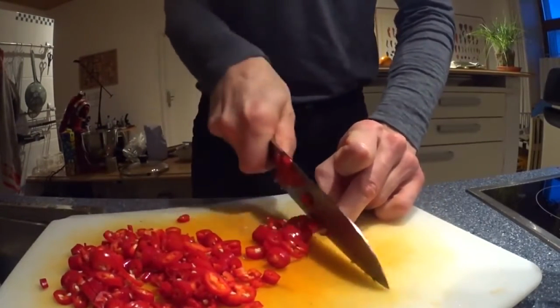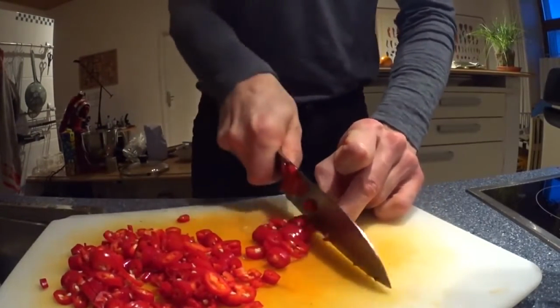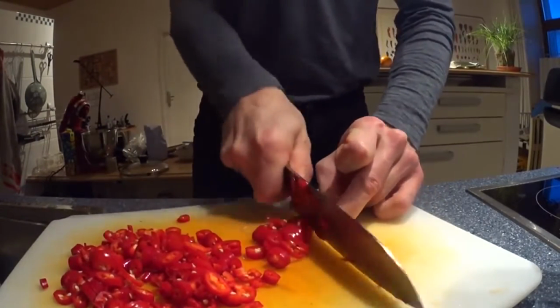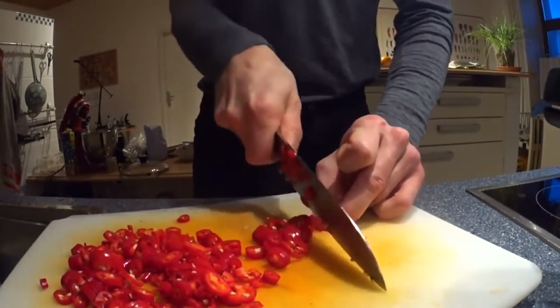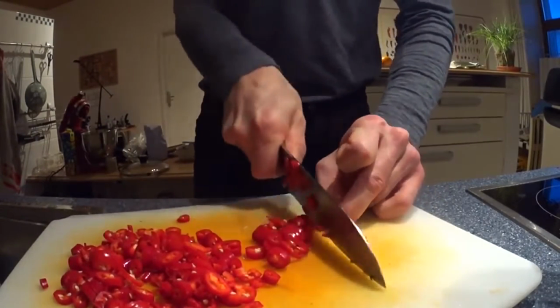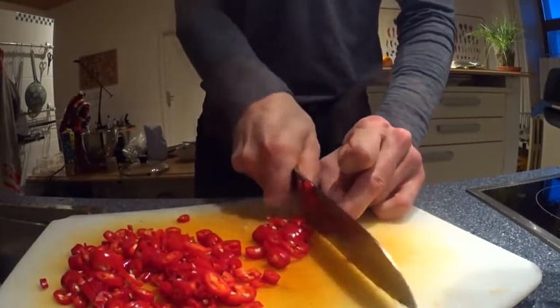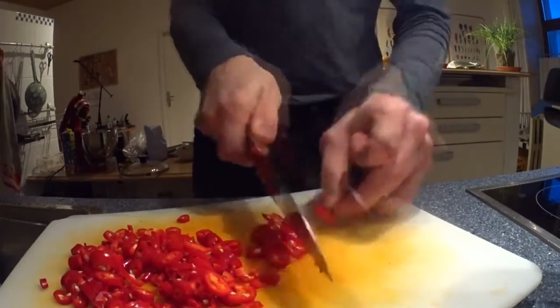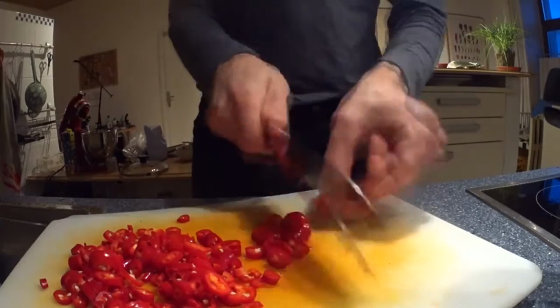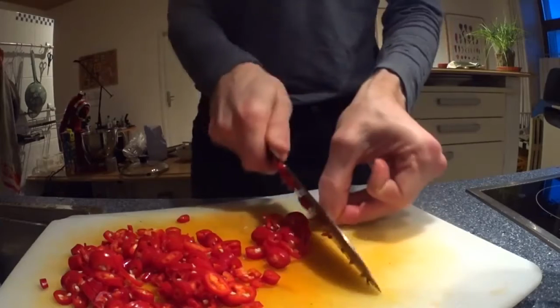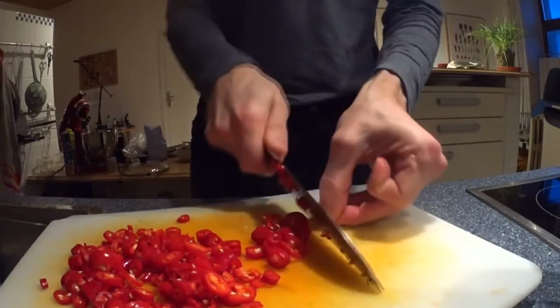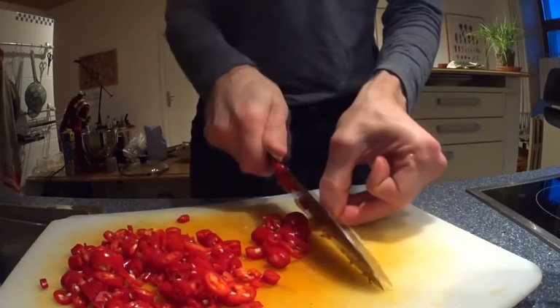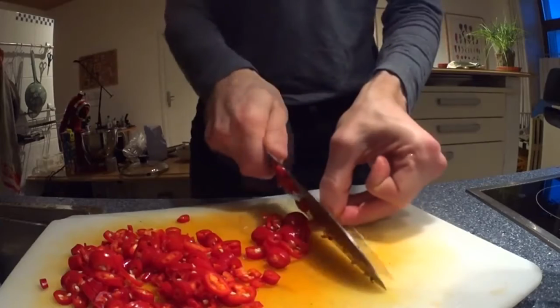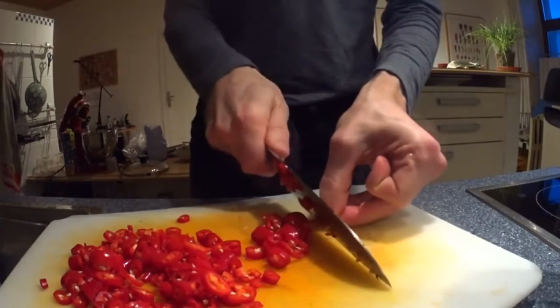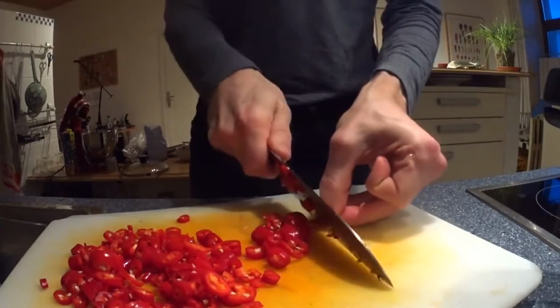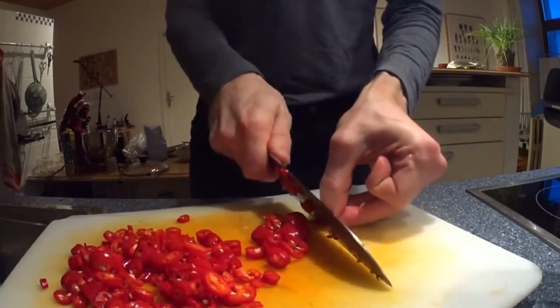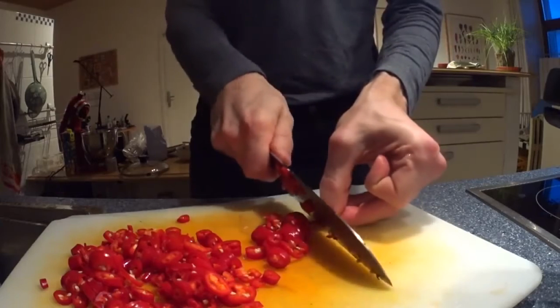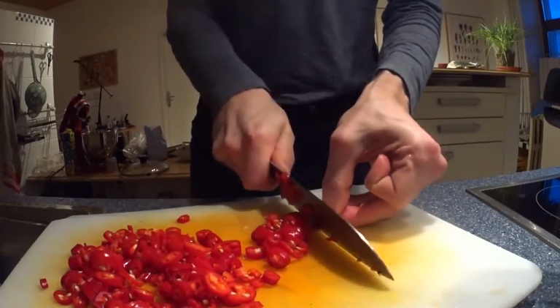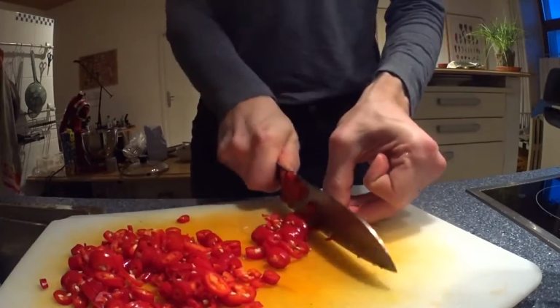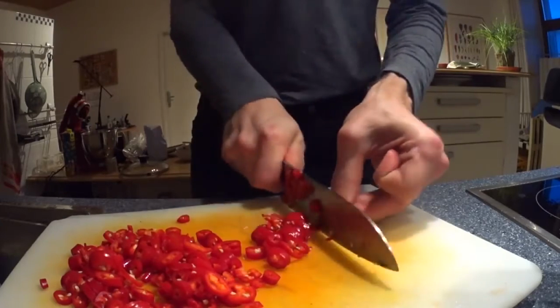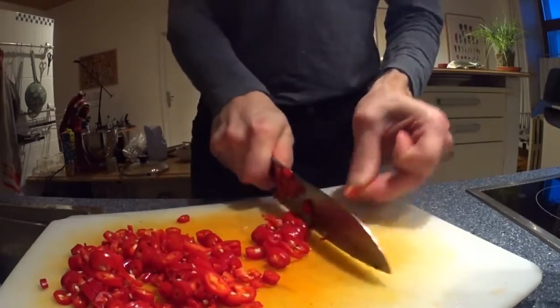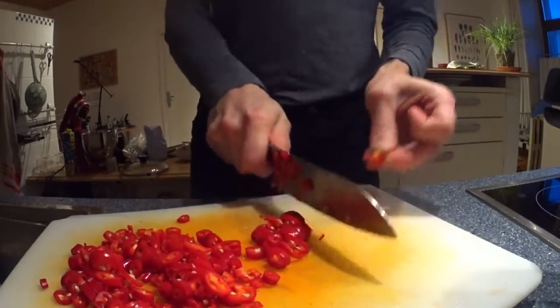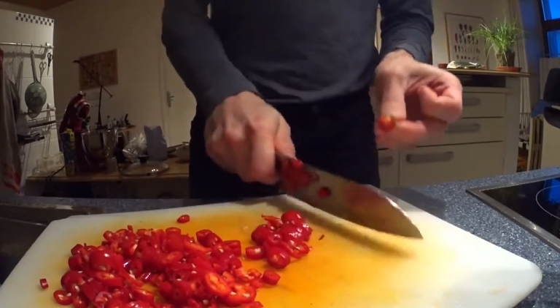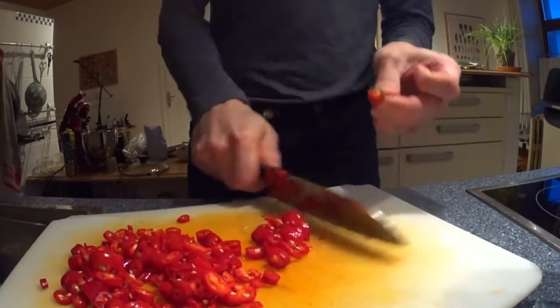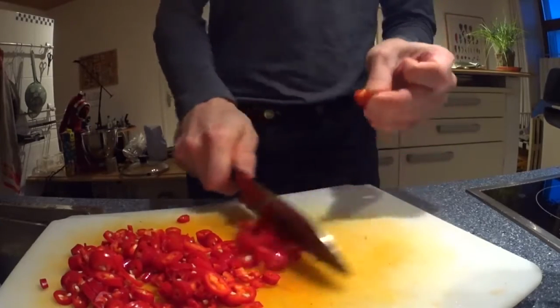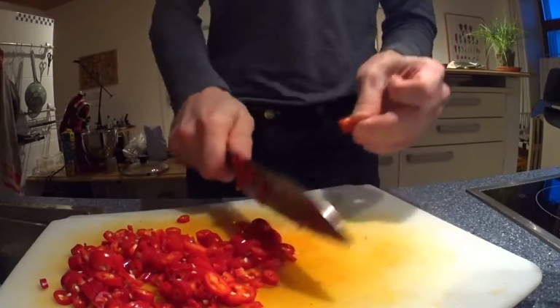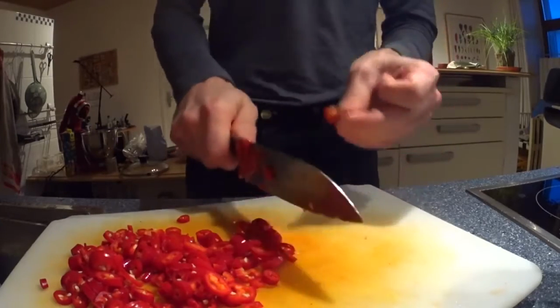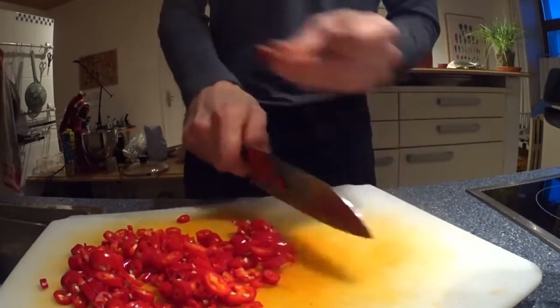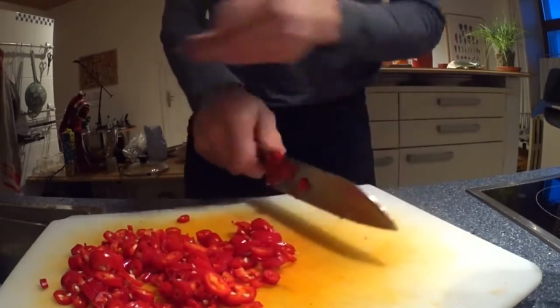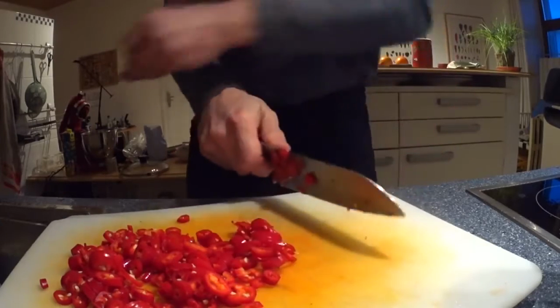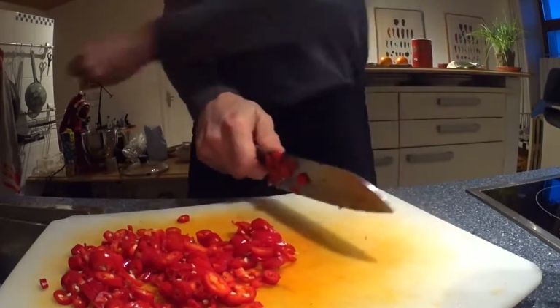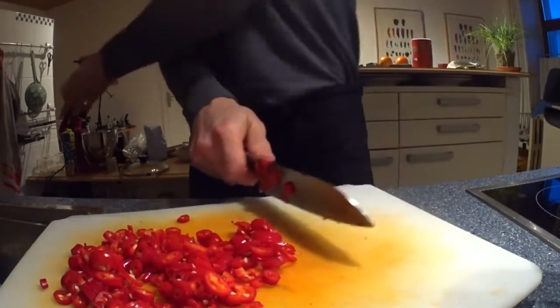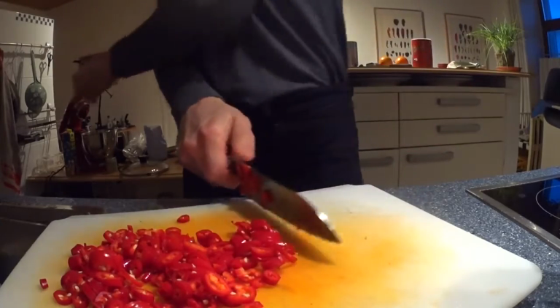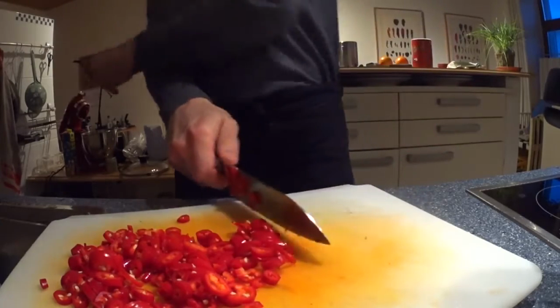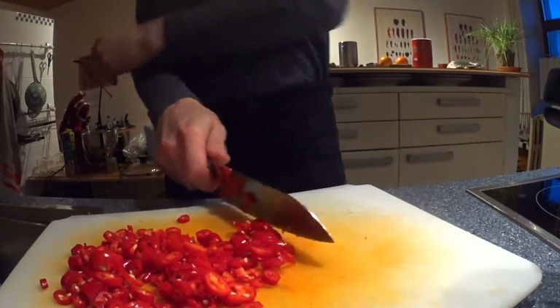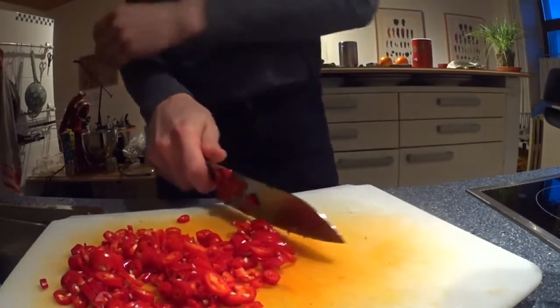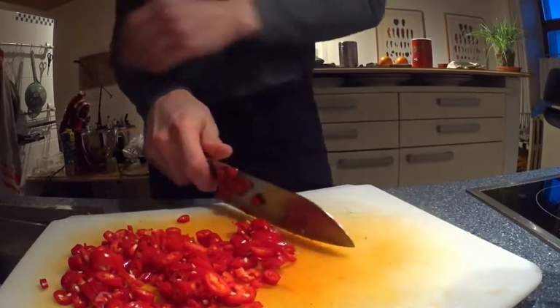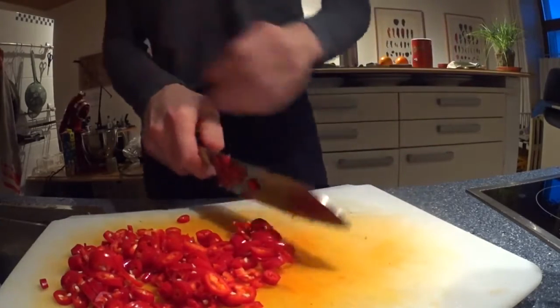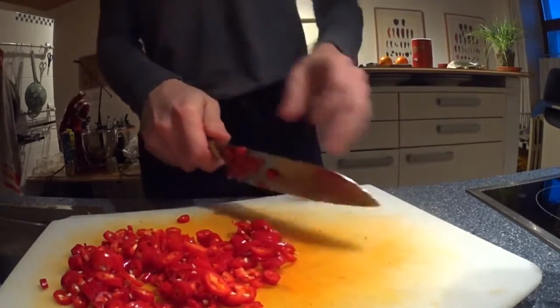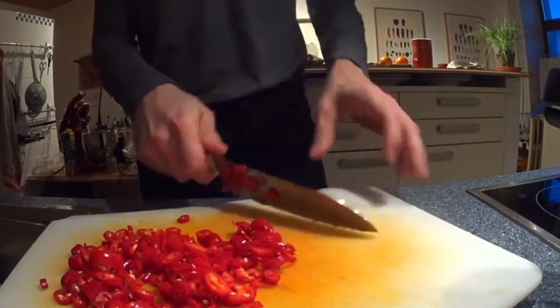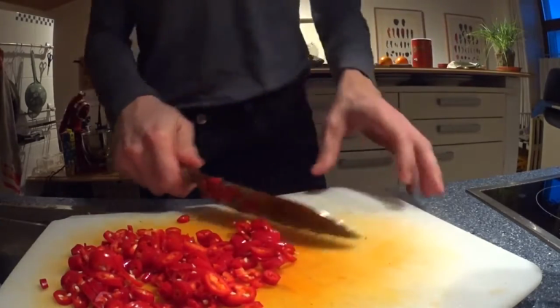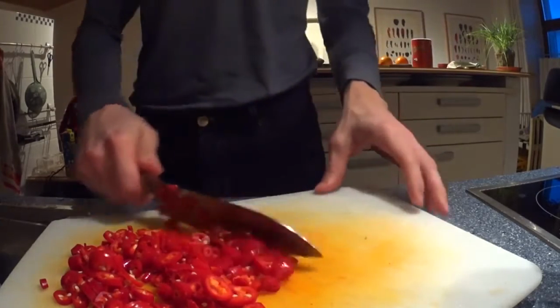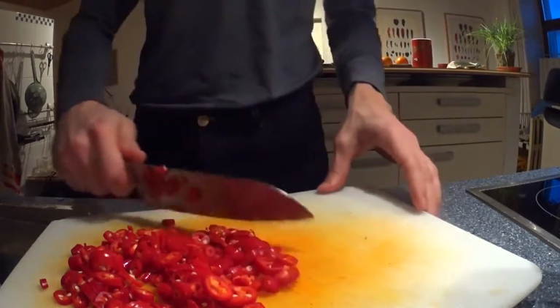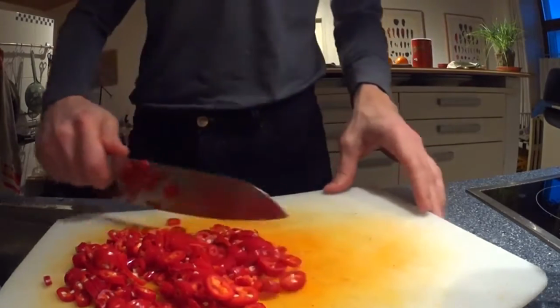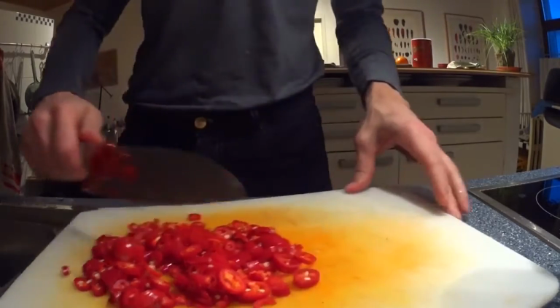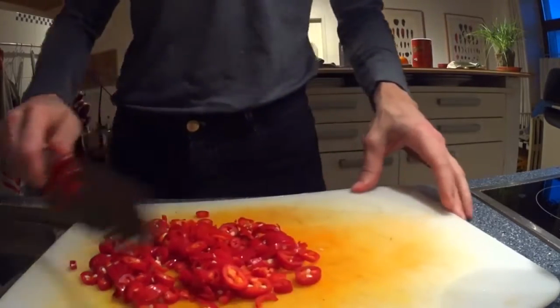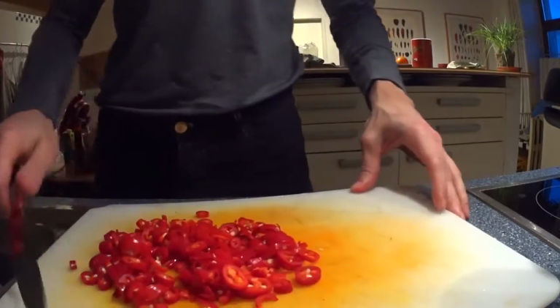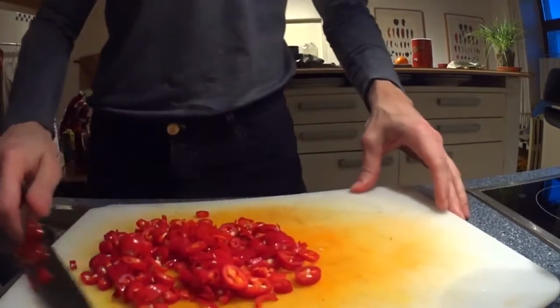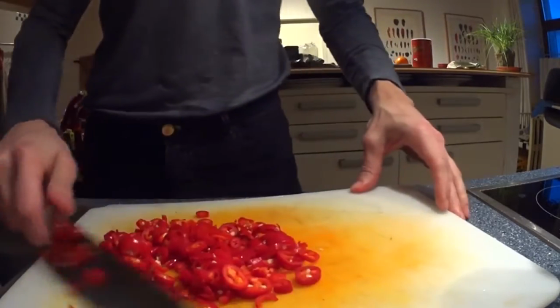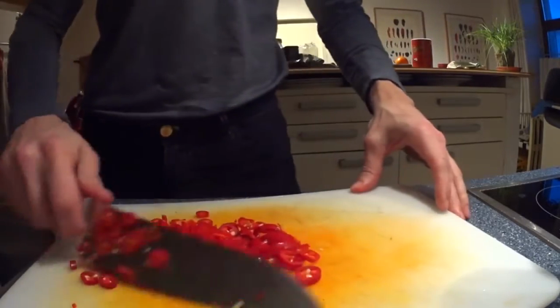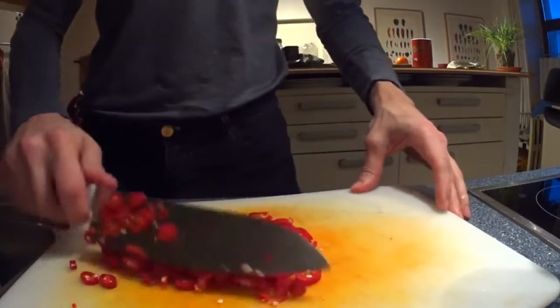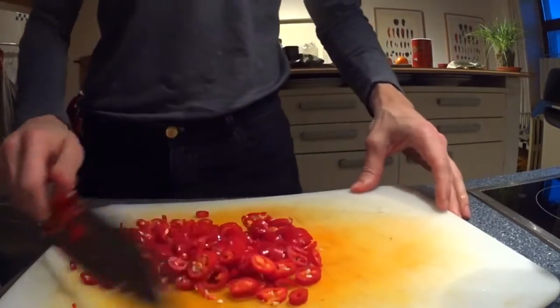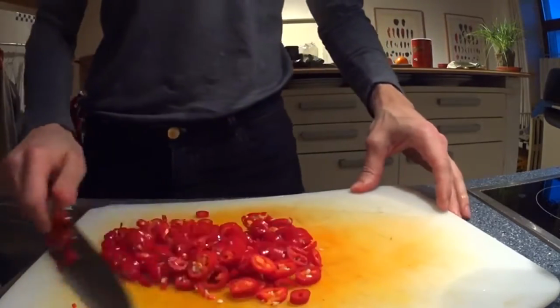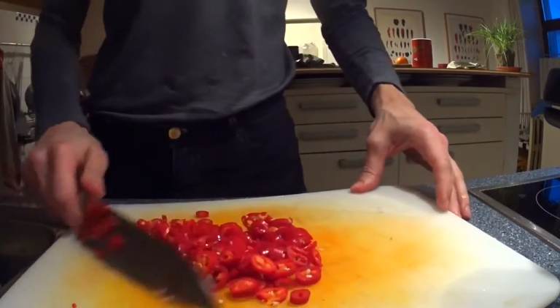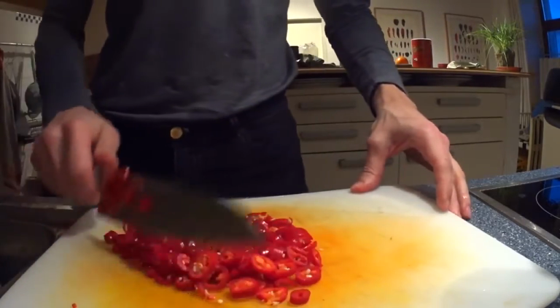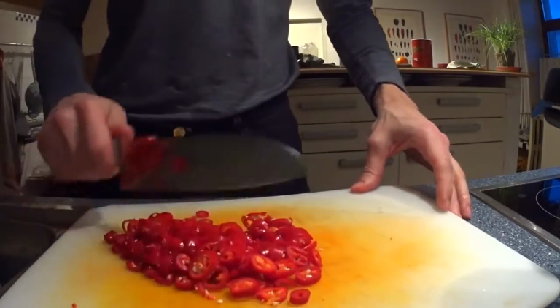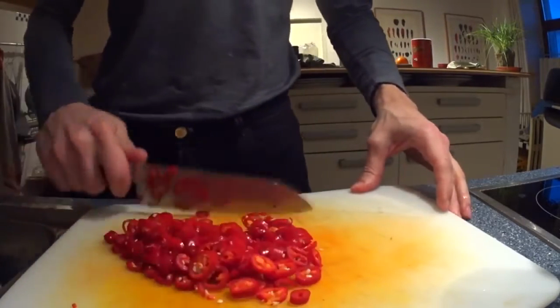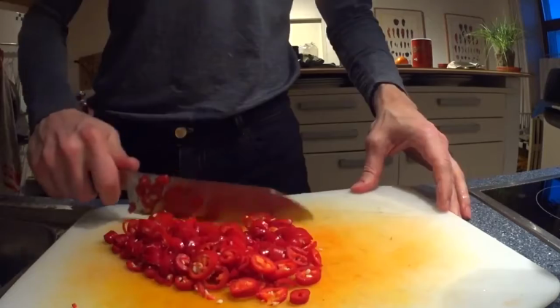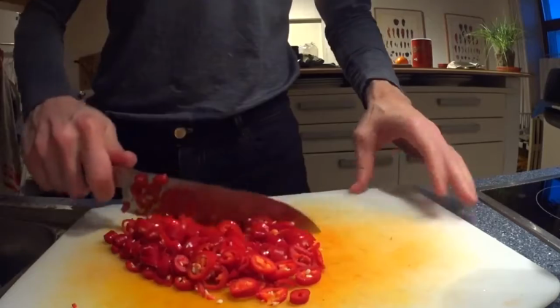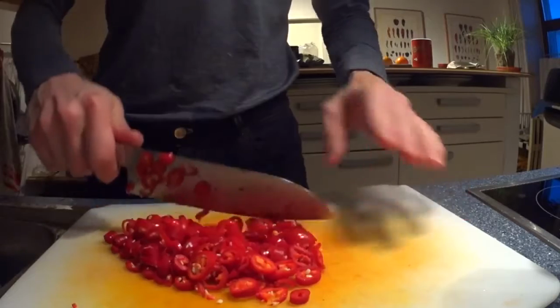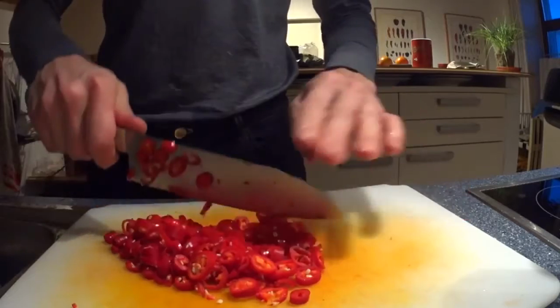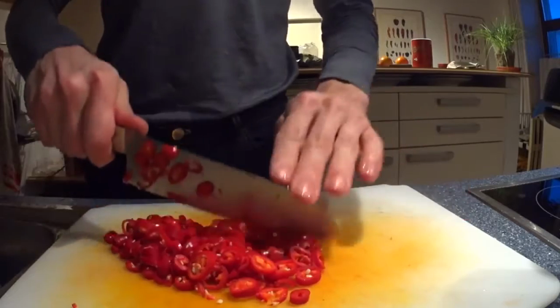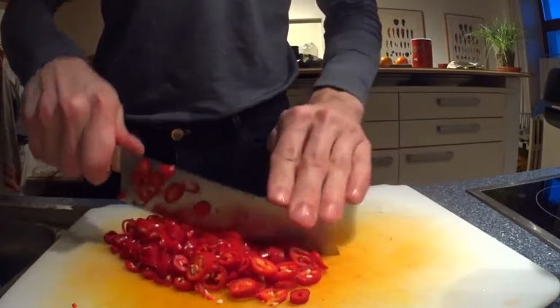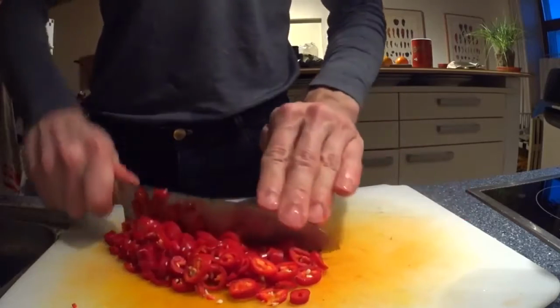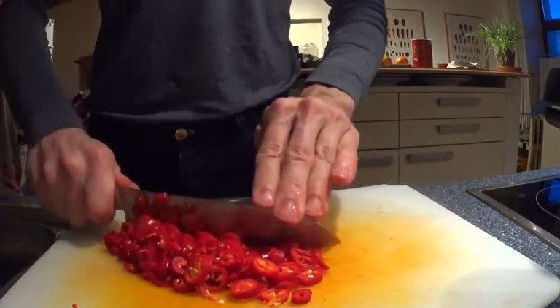Don't waste. Cut it a bit smaller — don't leave it in those big slices.